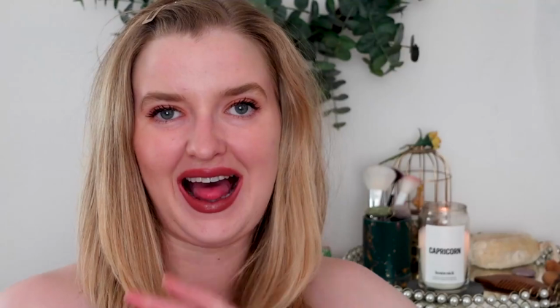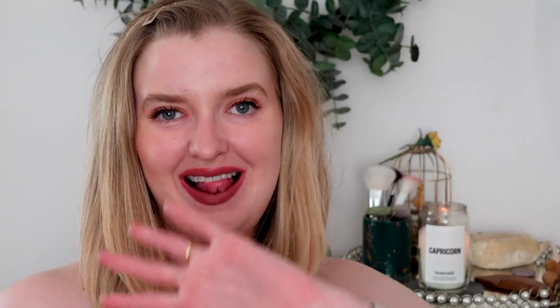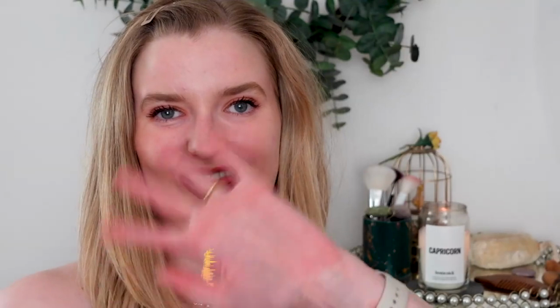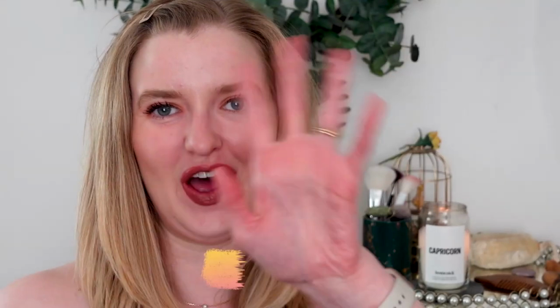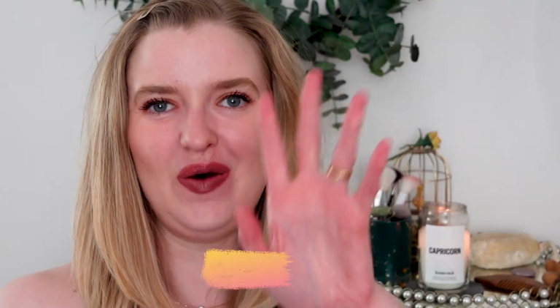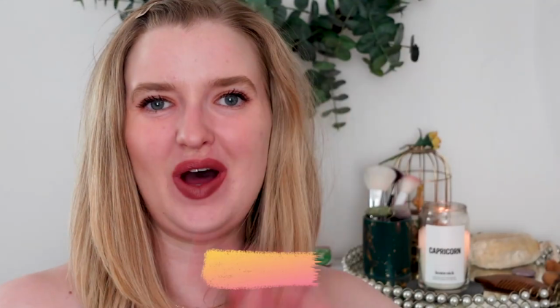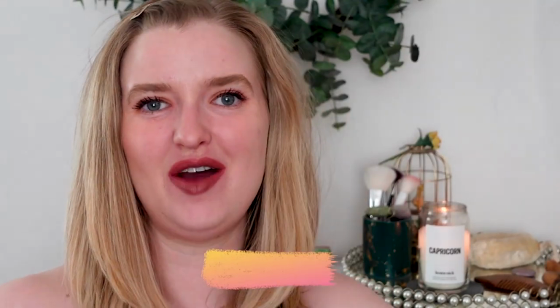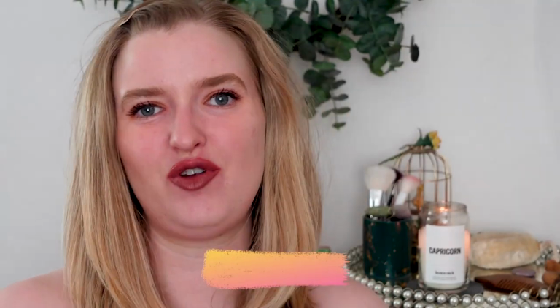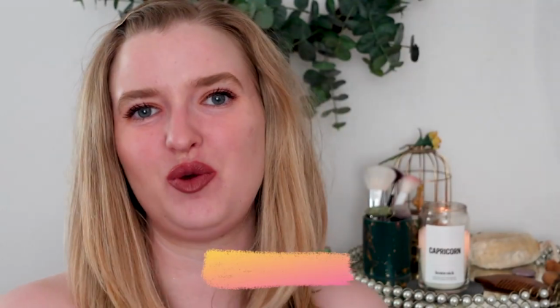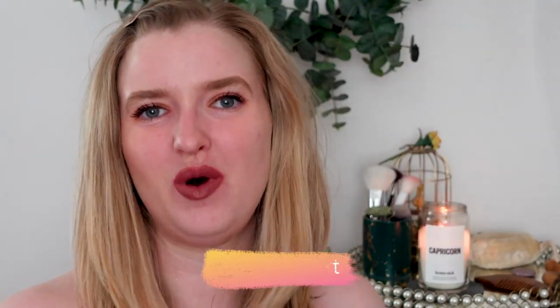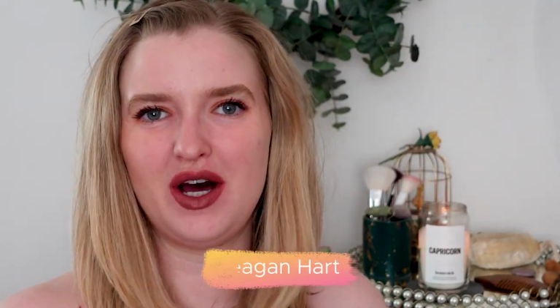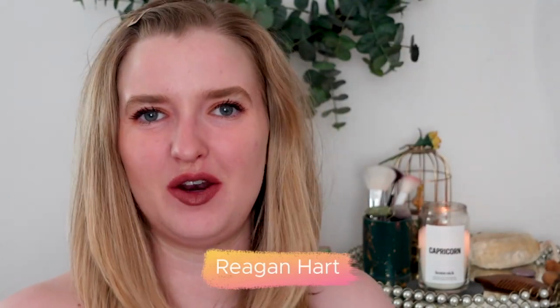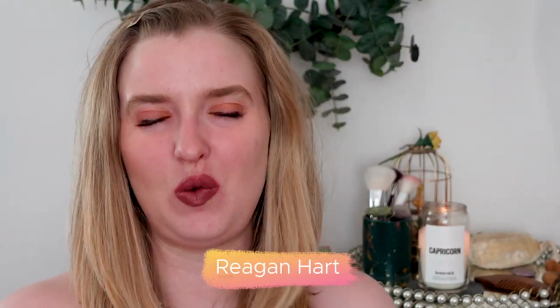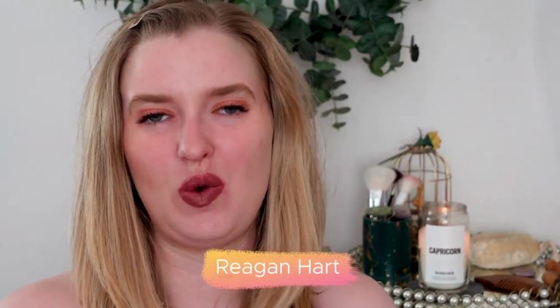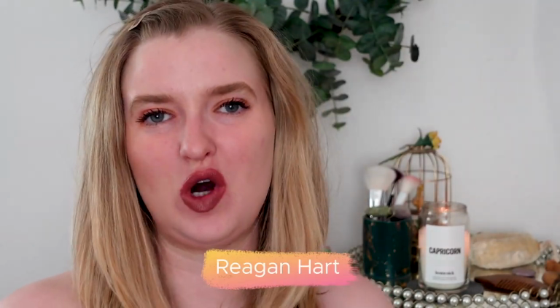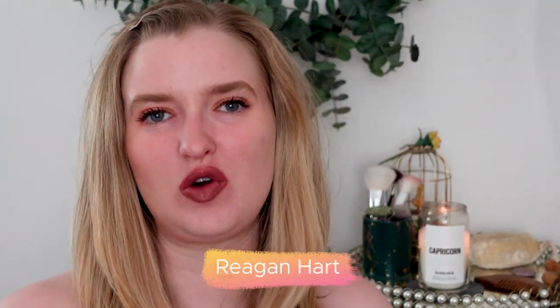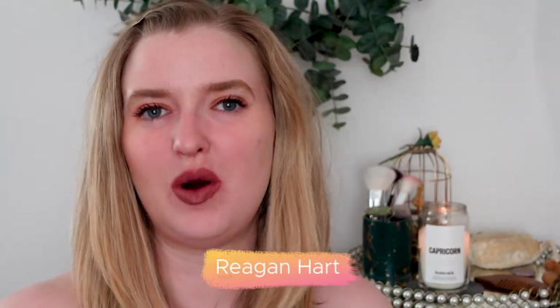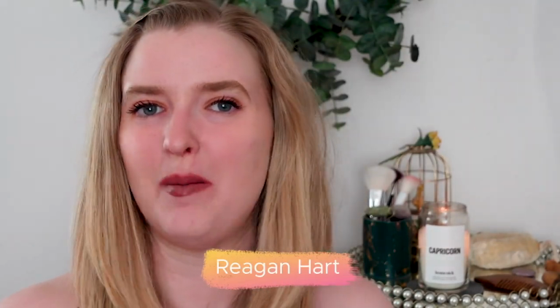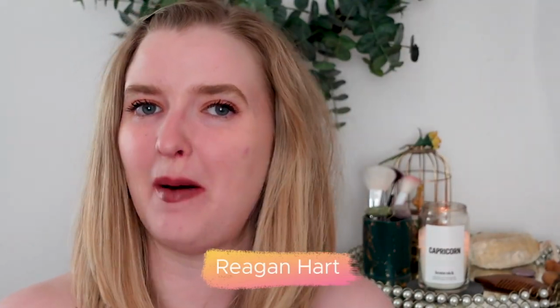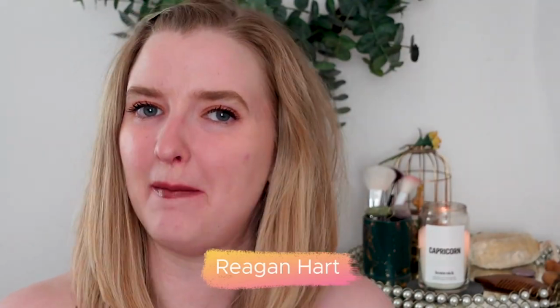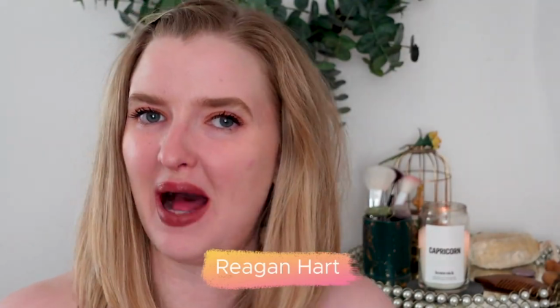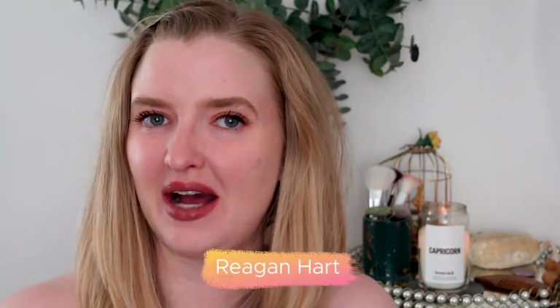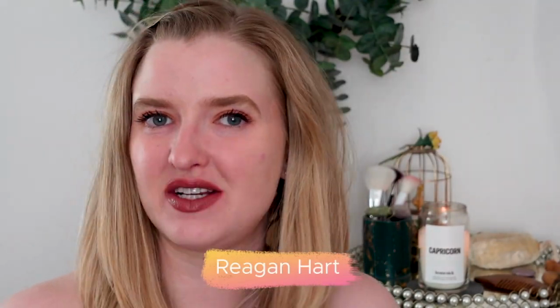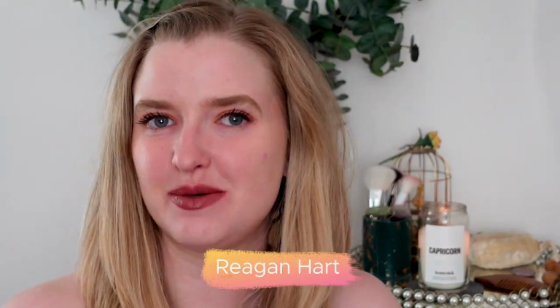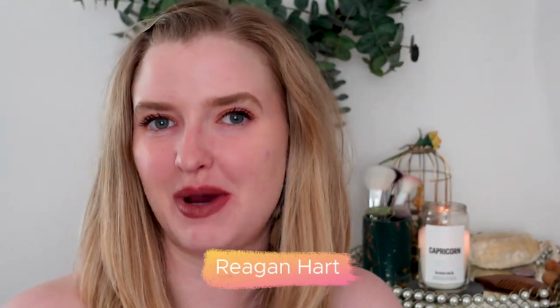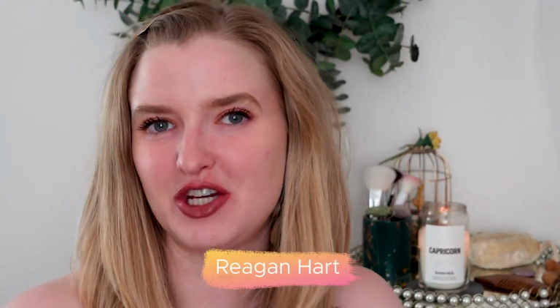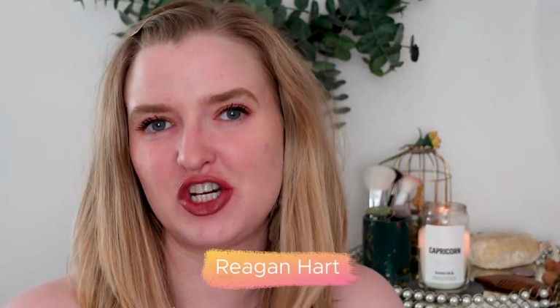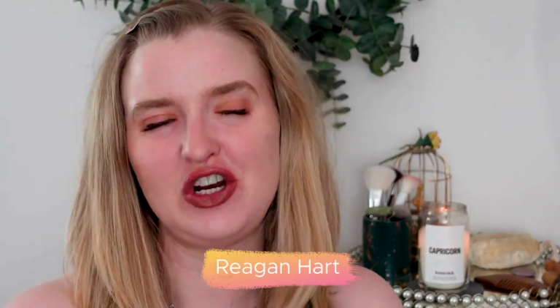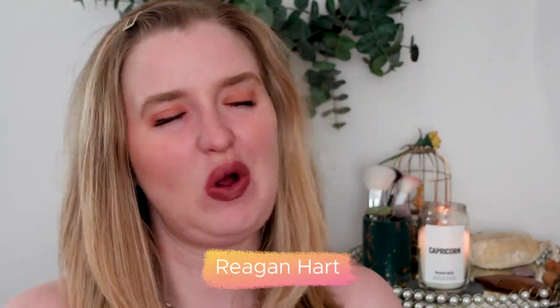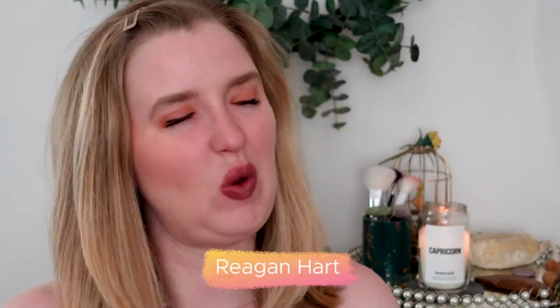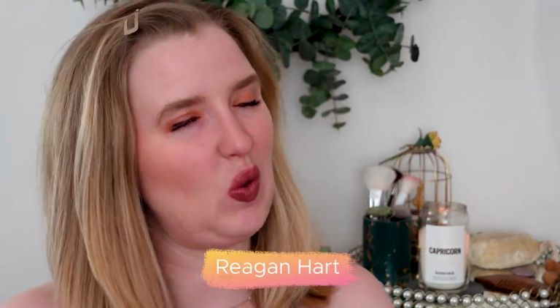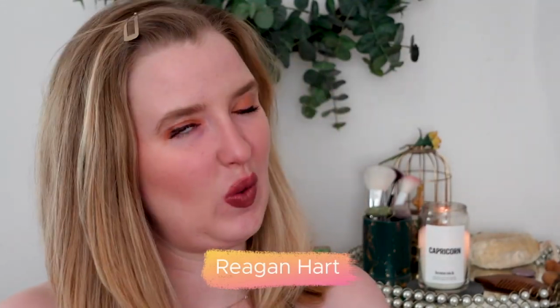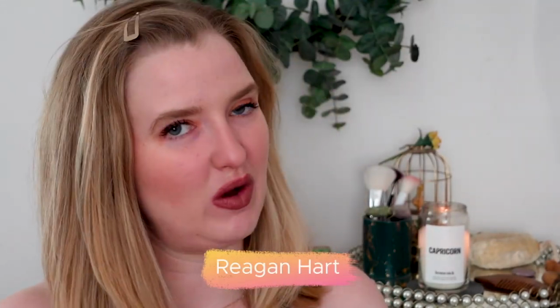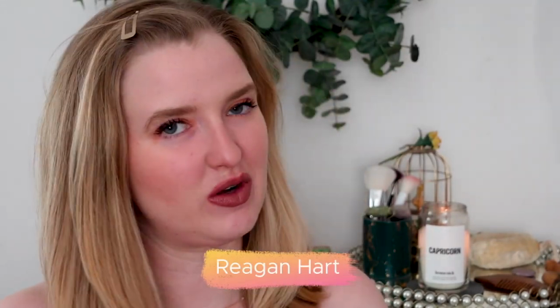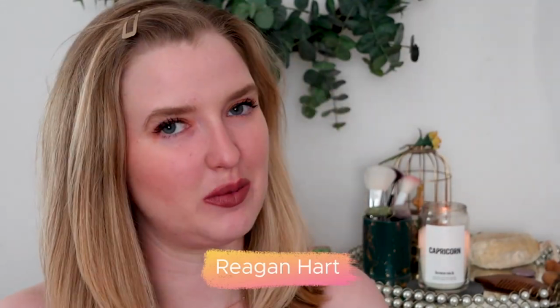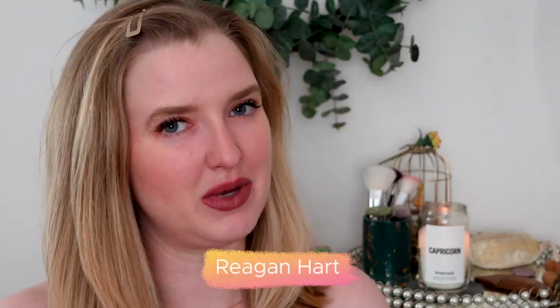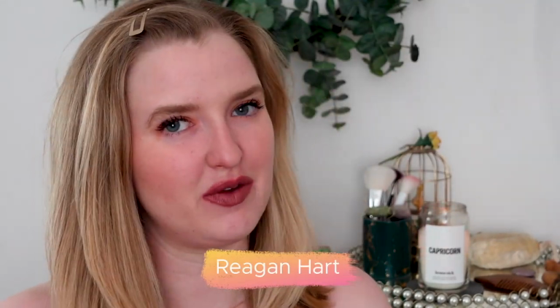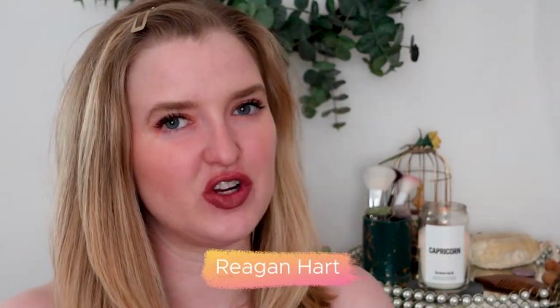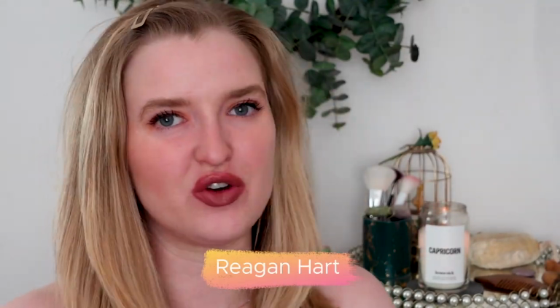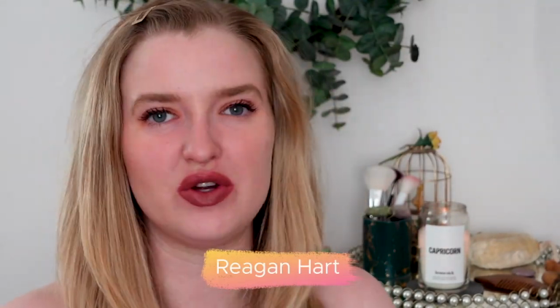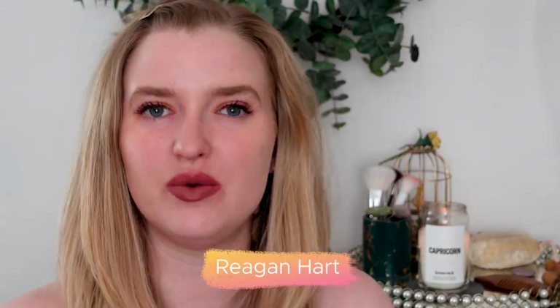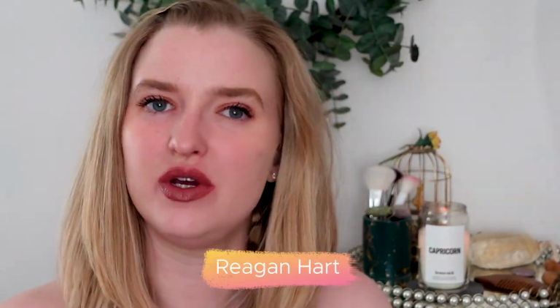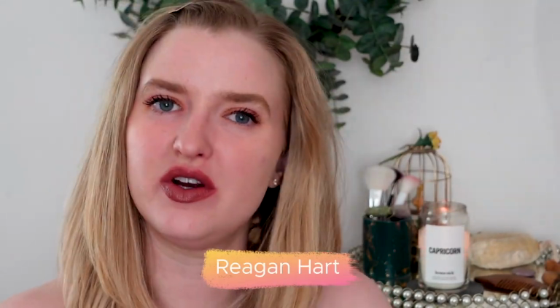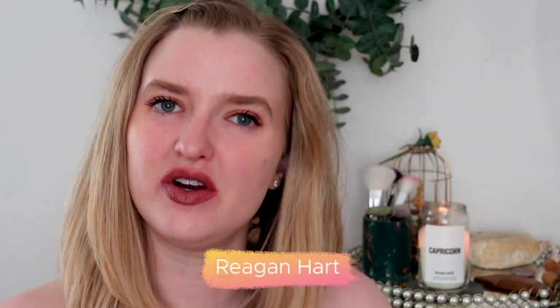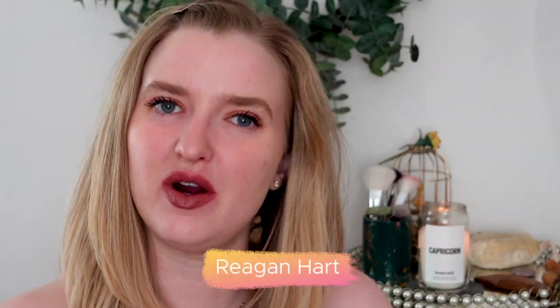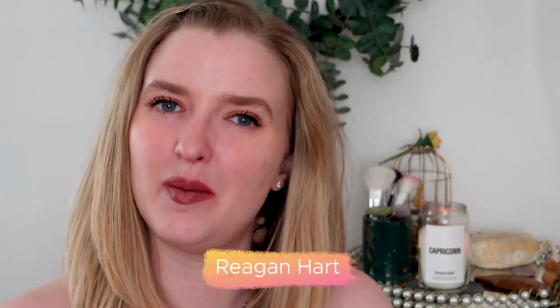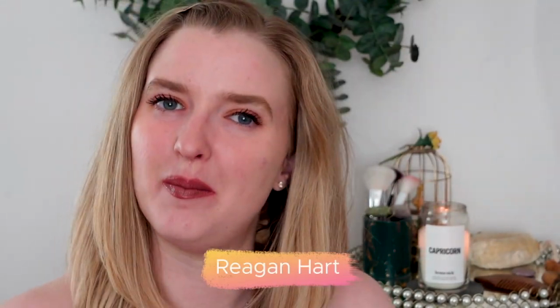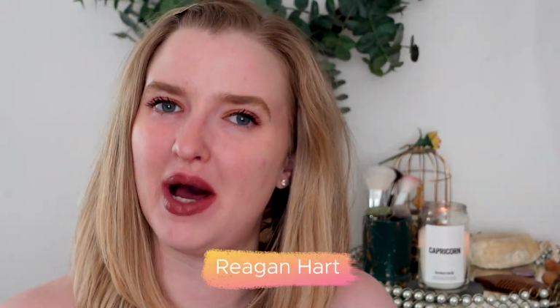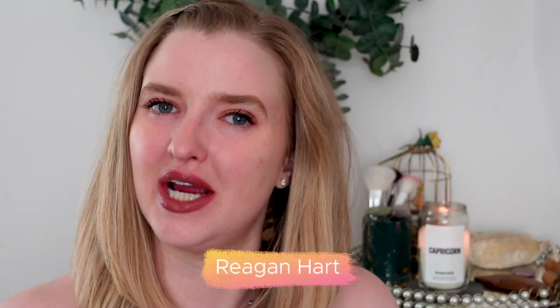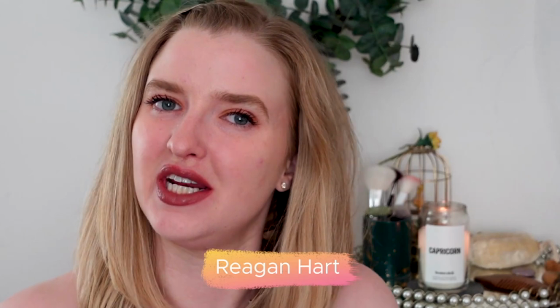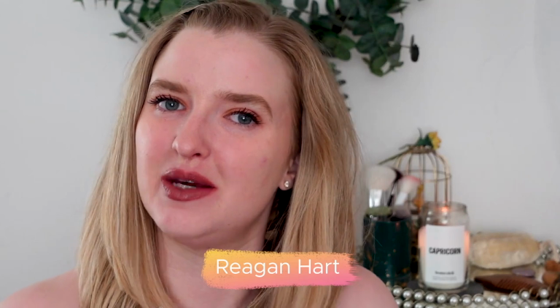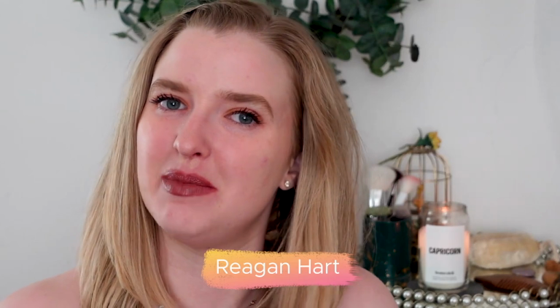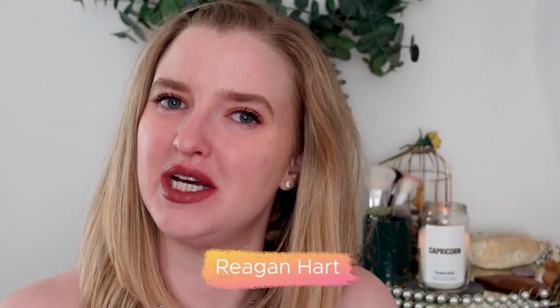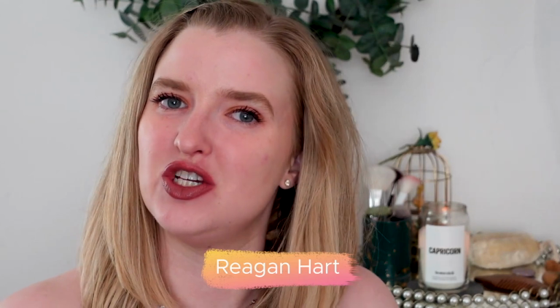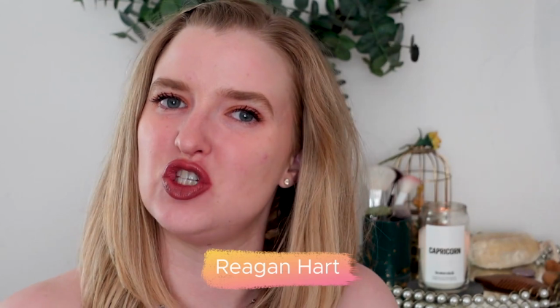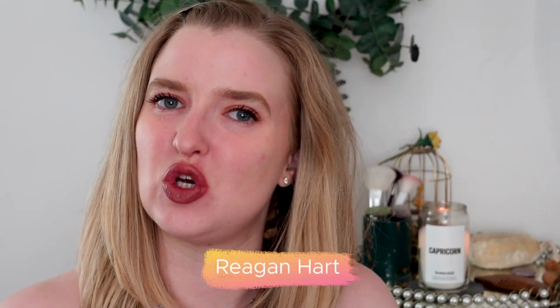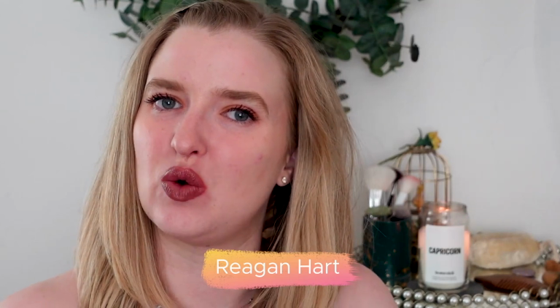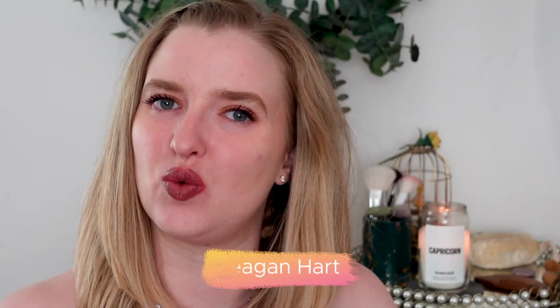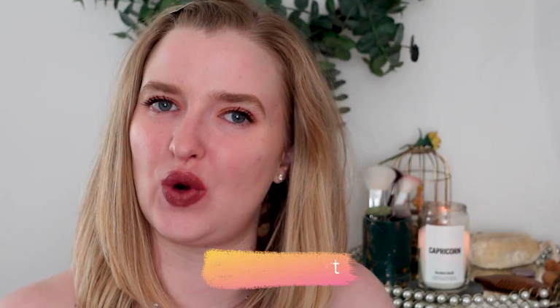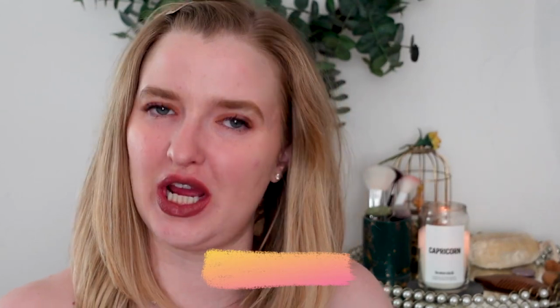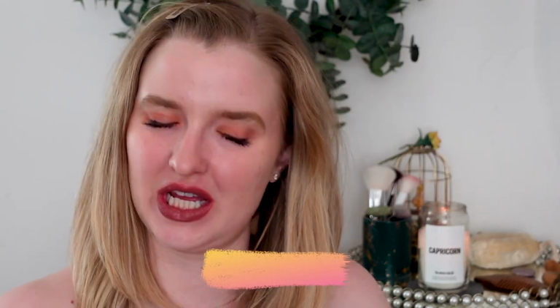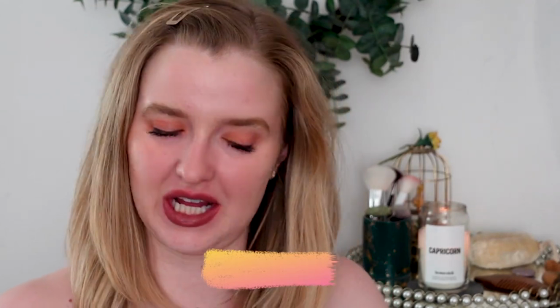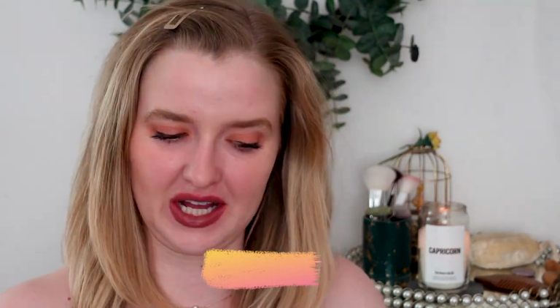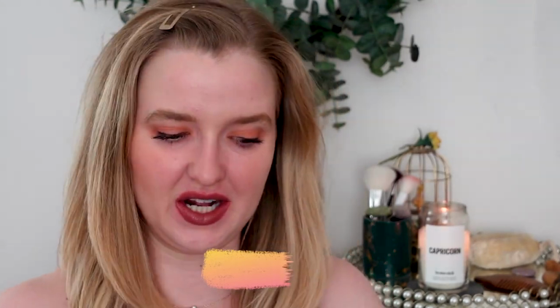Hello everyone! Welcome back to my channel. Welcome if you're new here. My name is Regan.